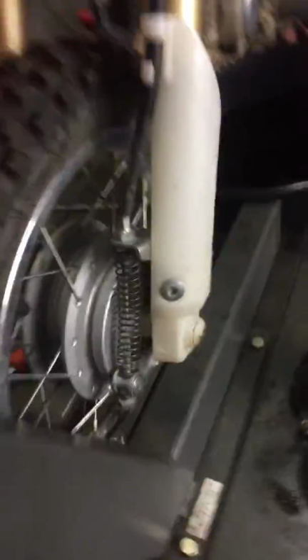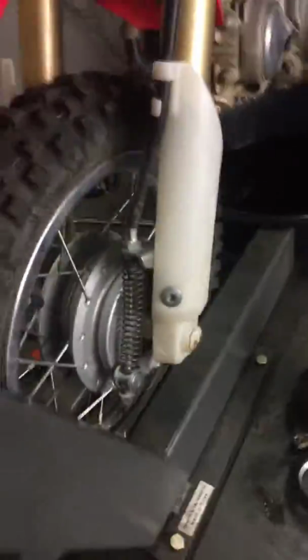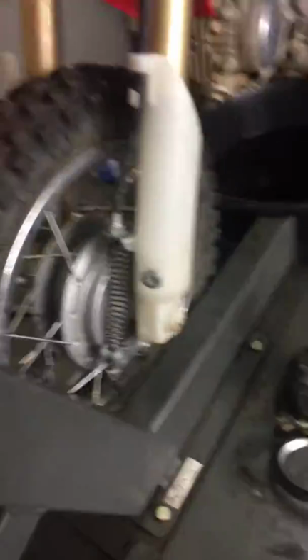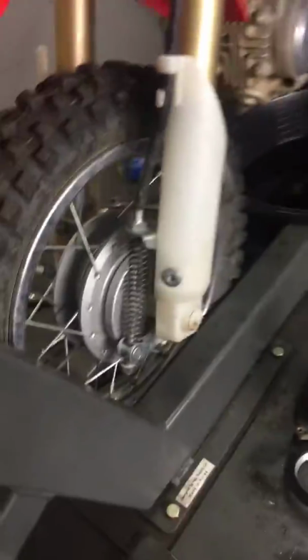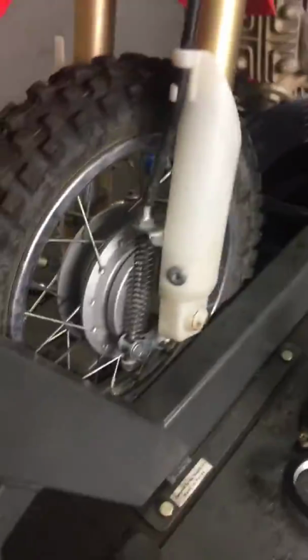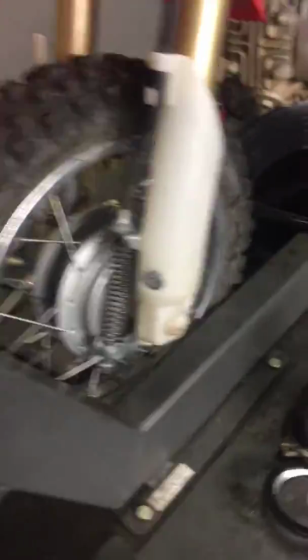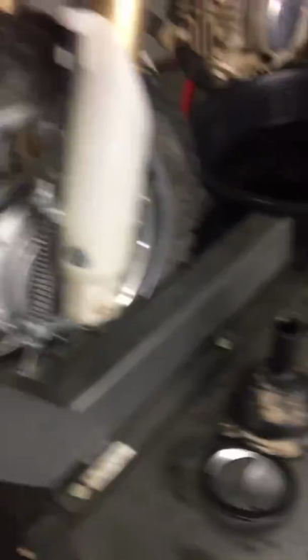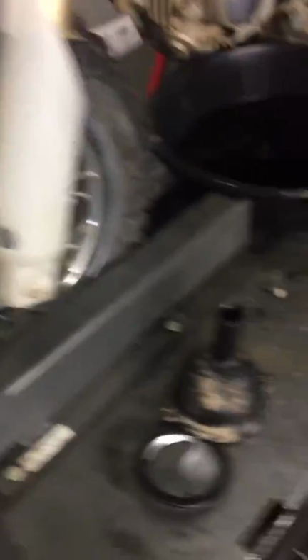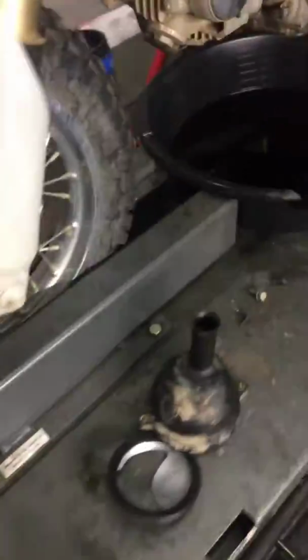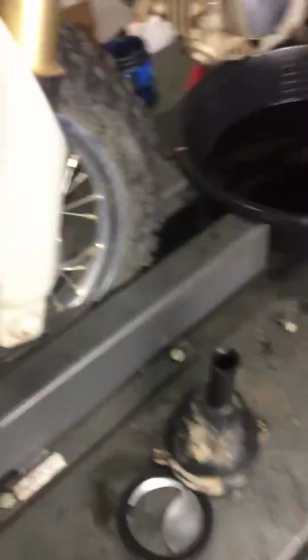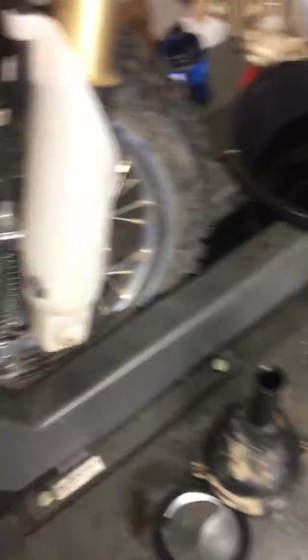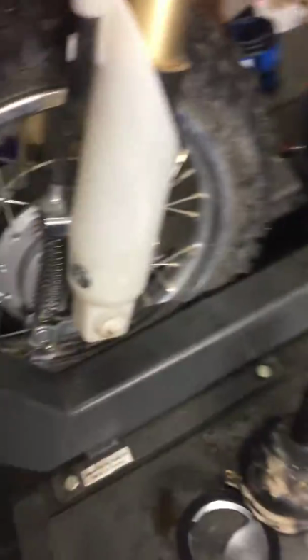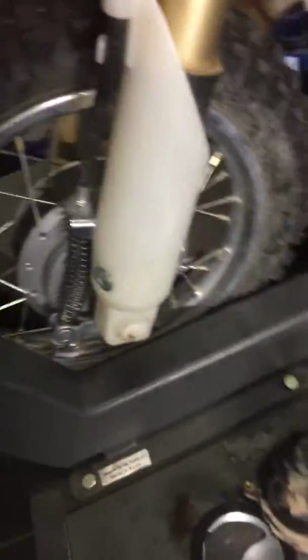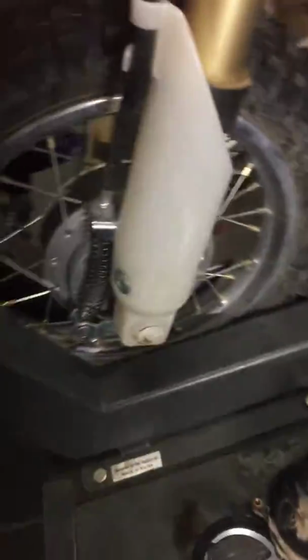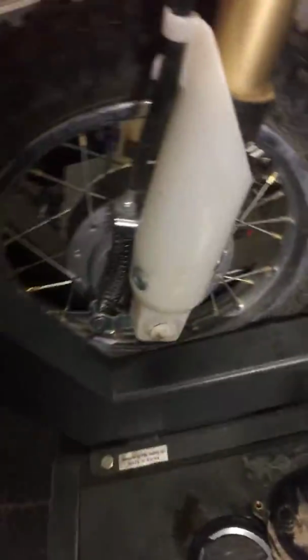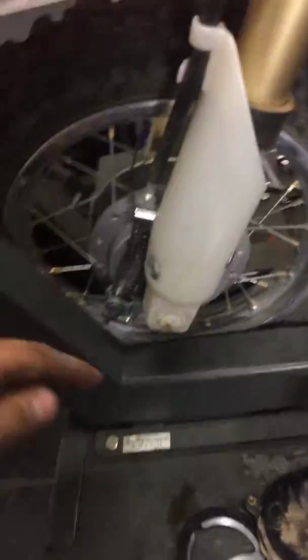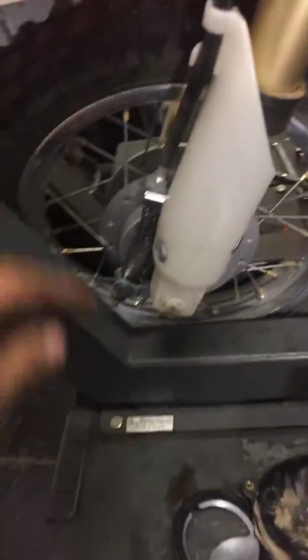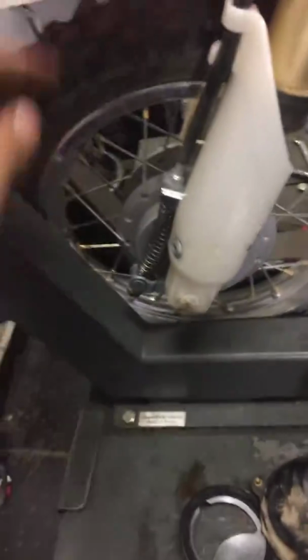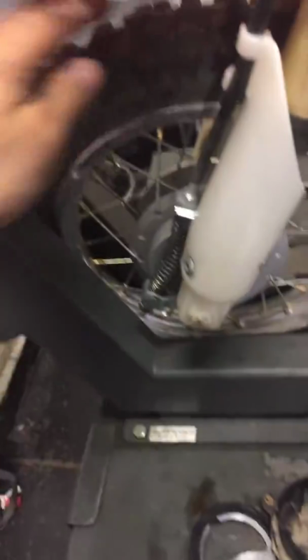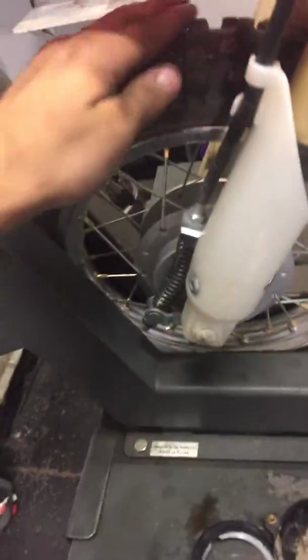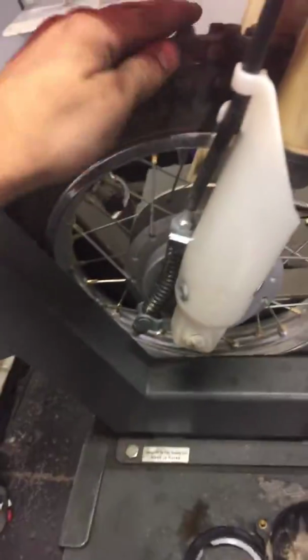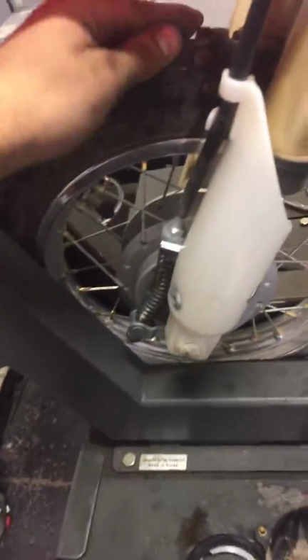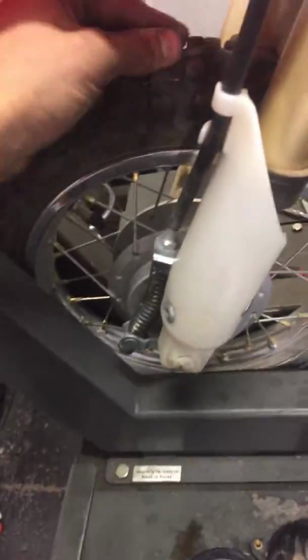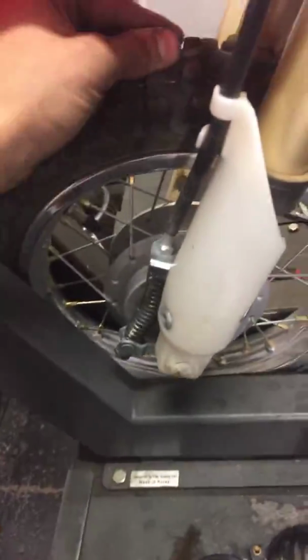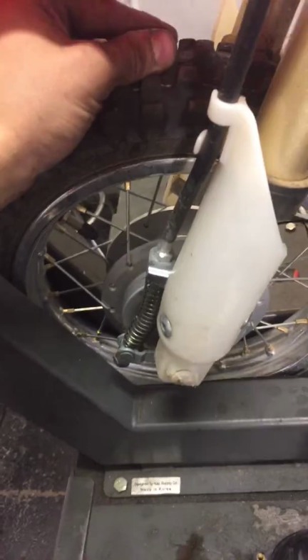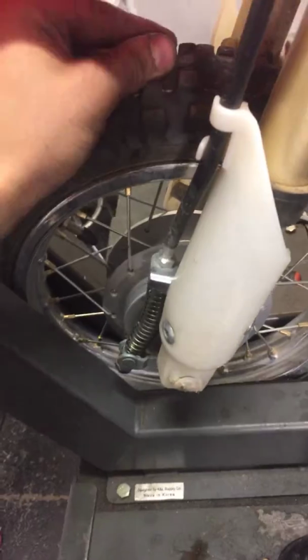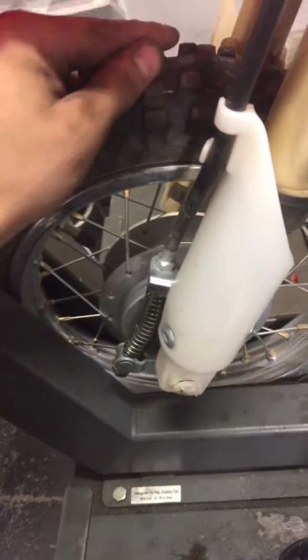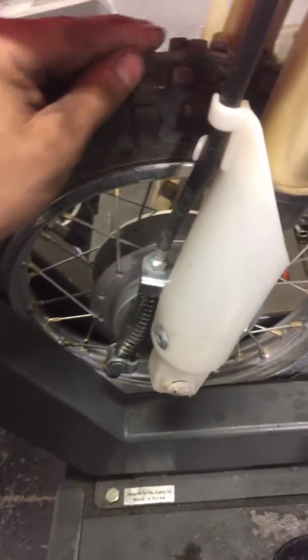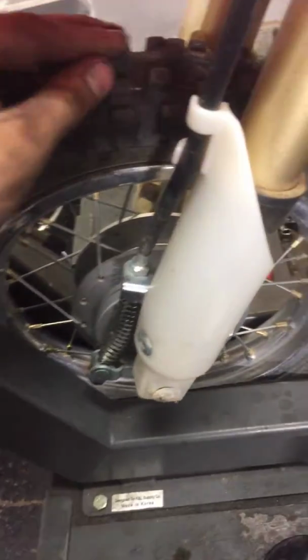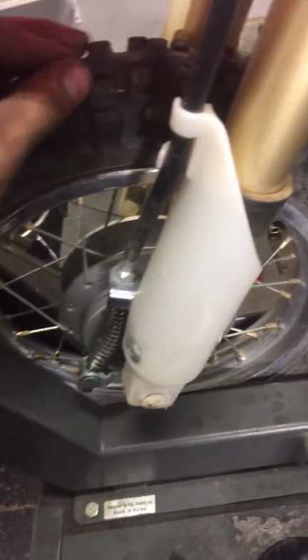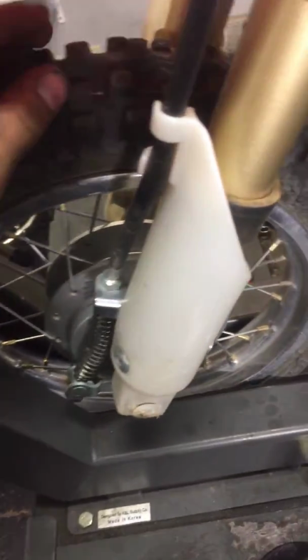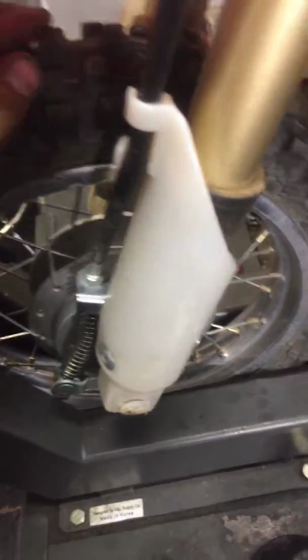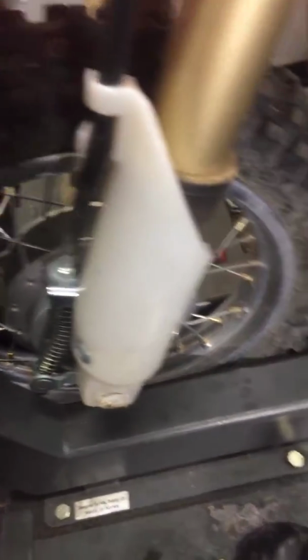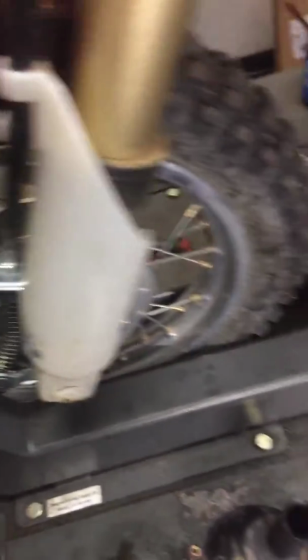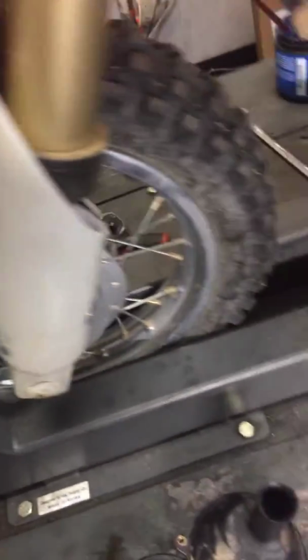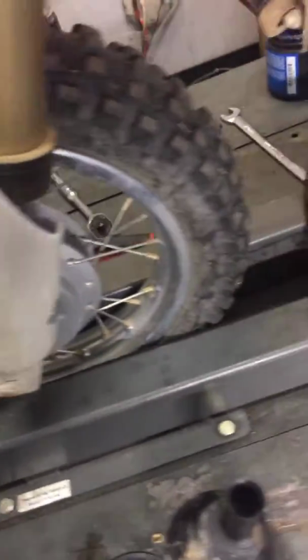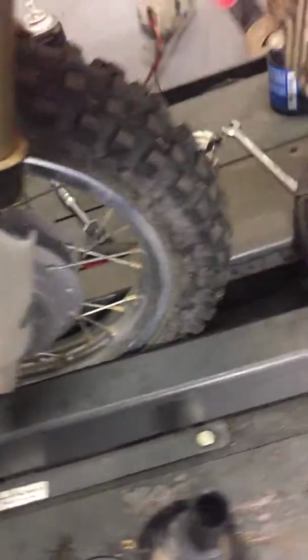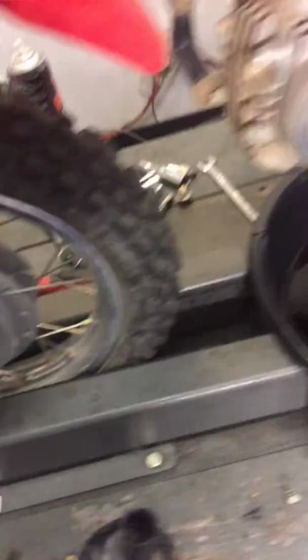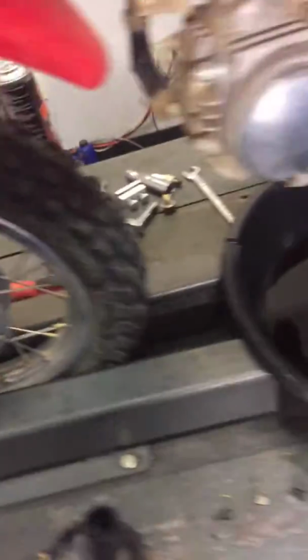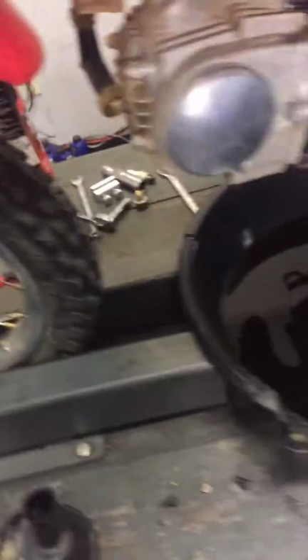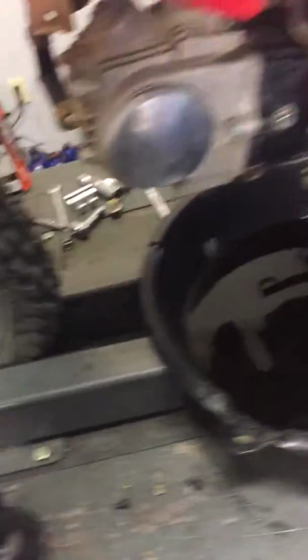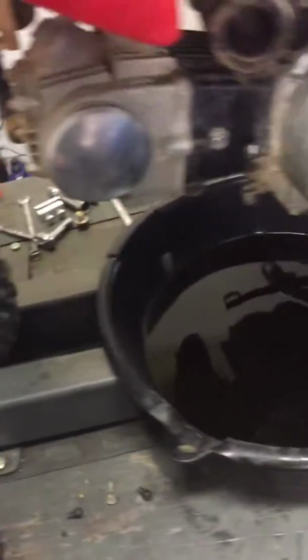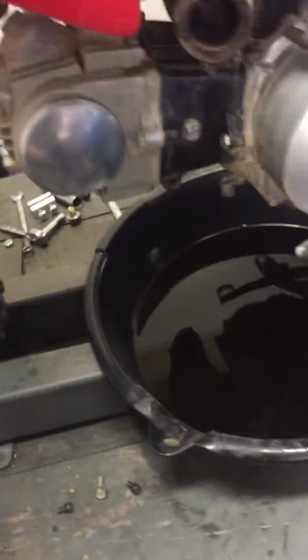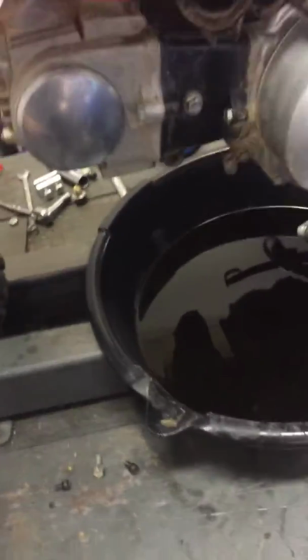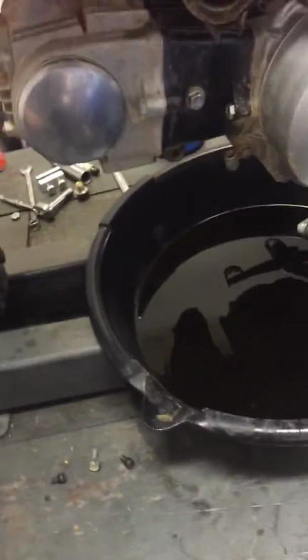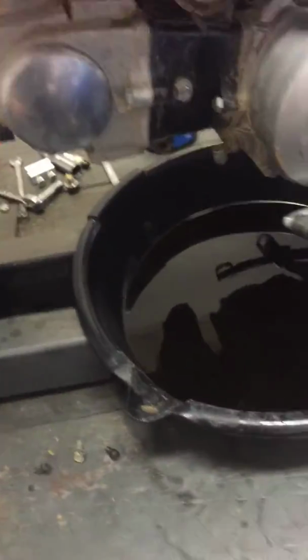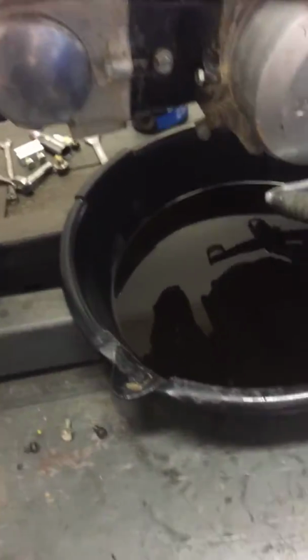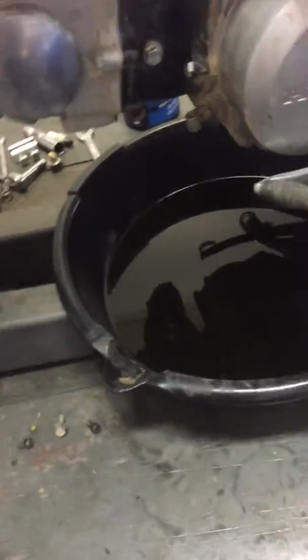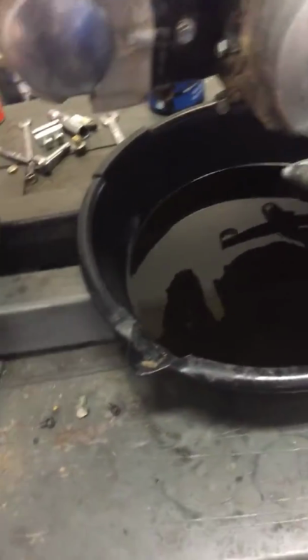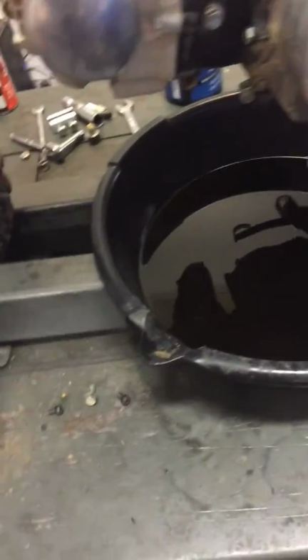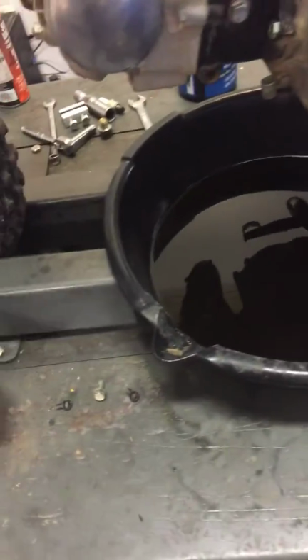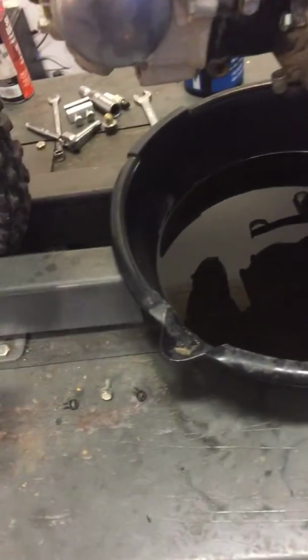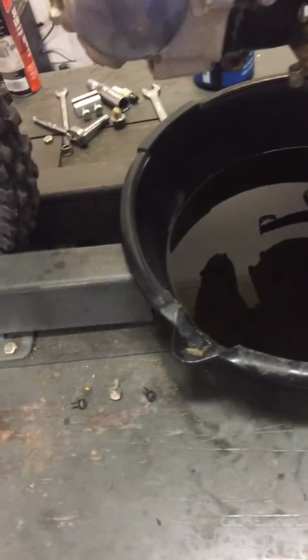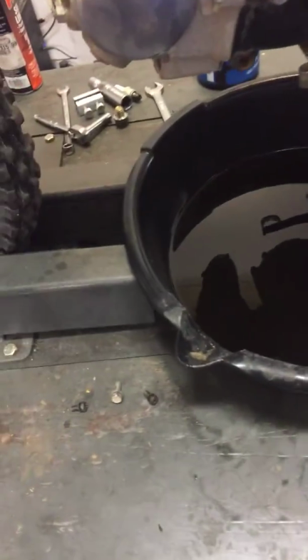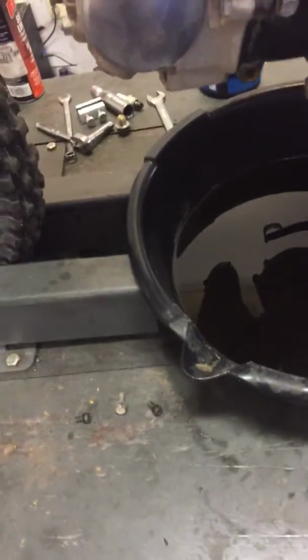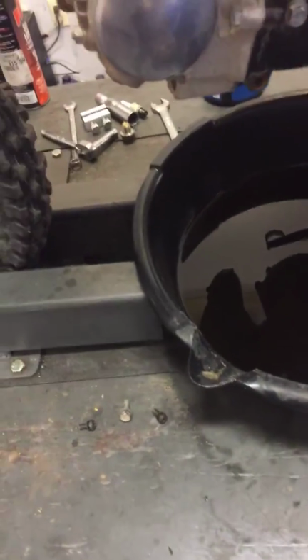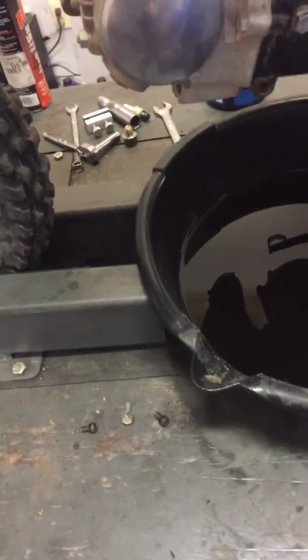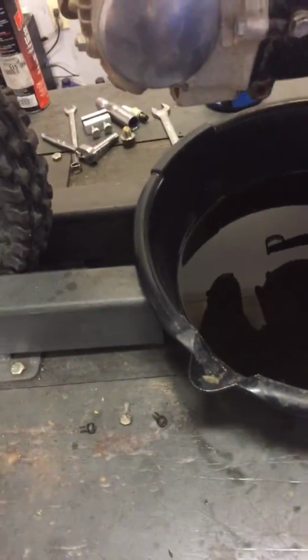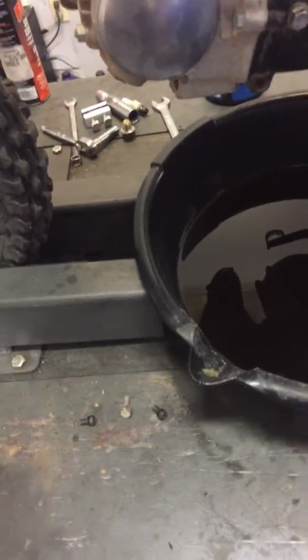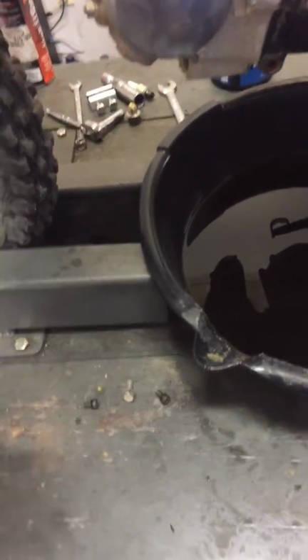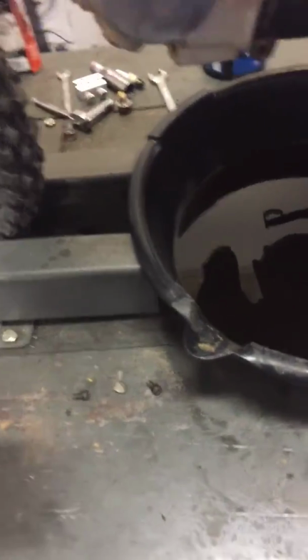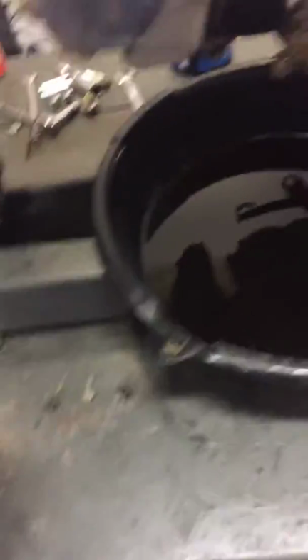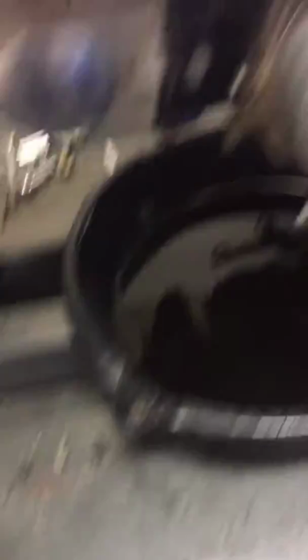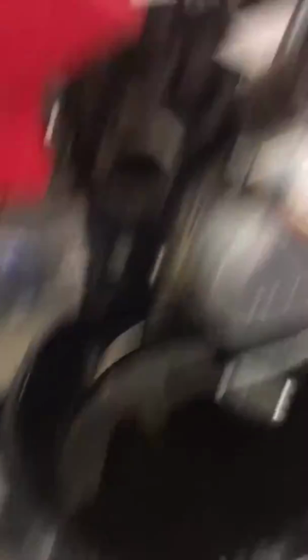Got your brakes adjusted. Got the tire pressure set. Brakes look good. Front tire looks good.